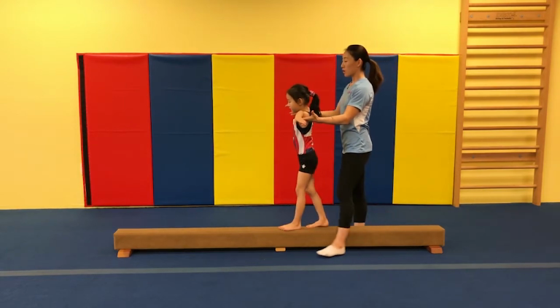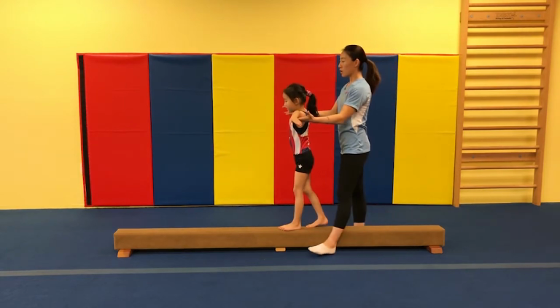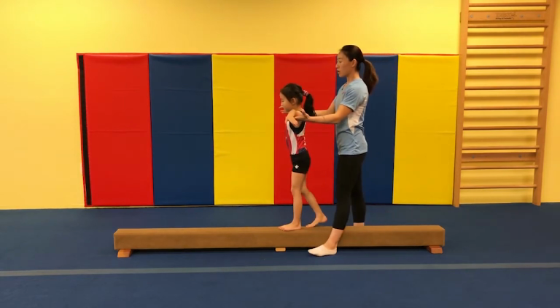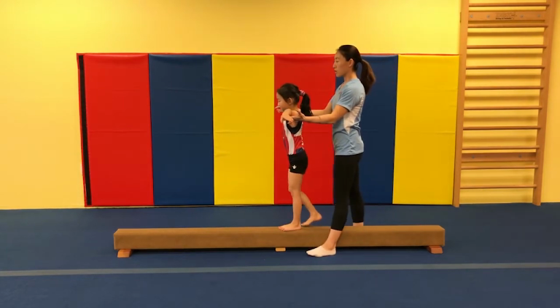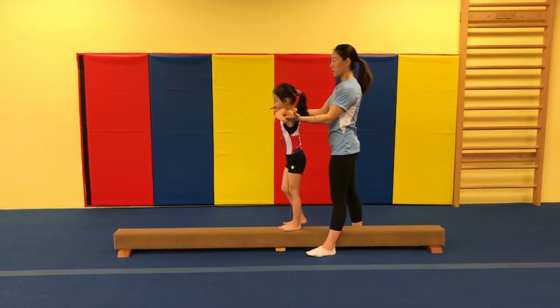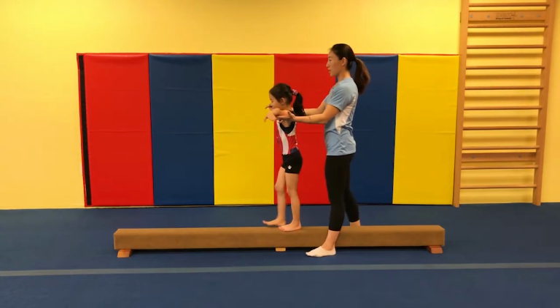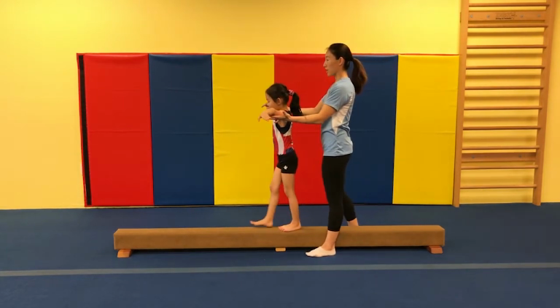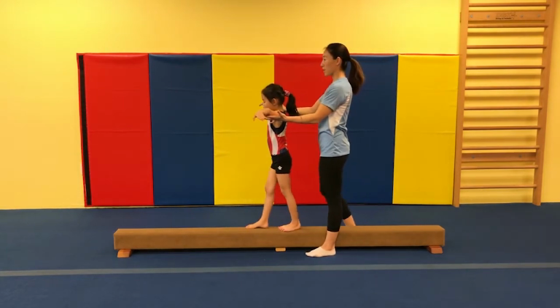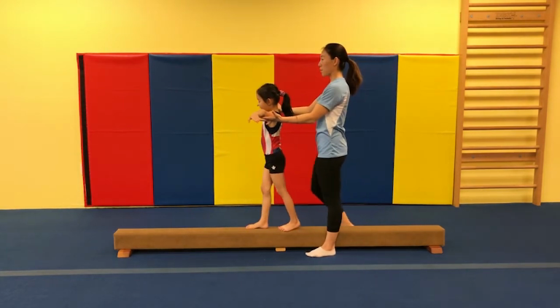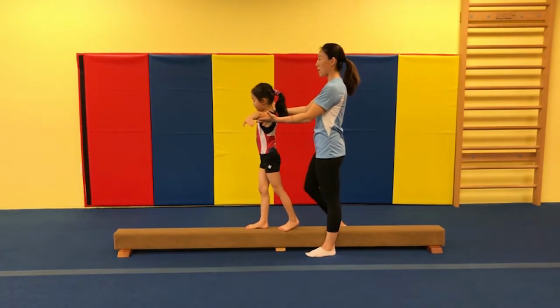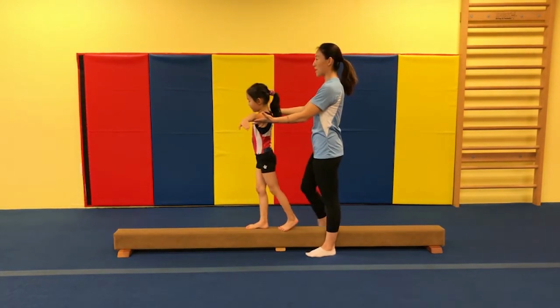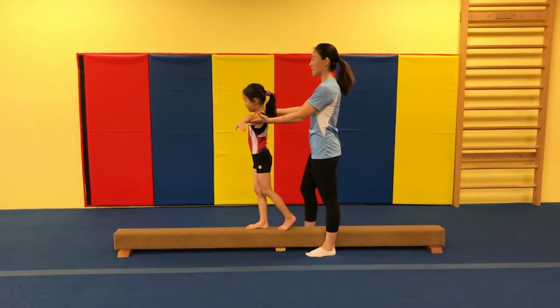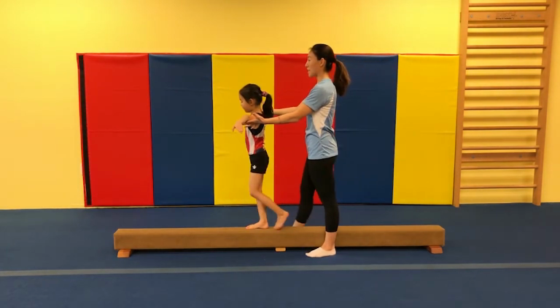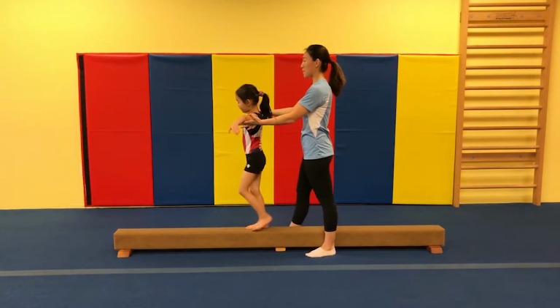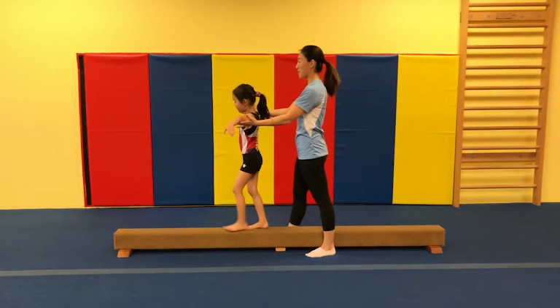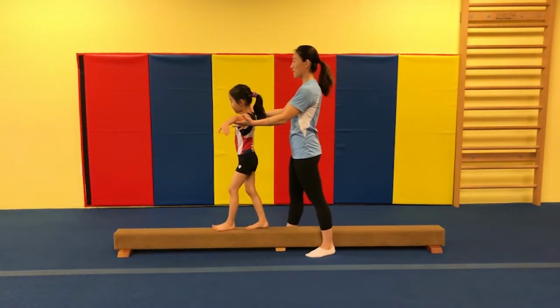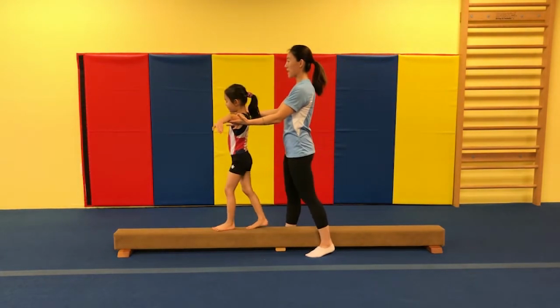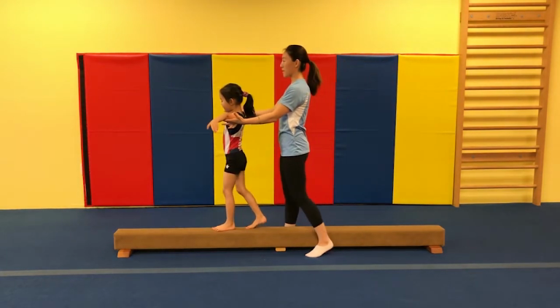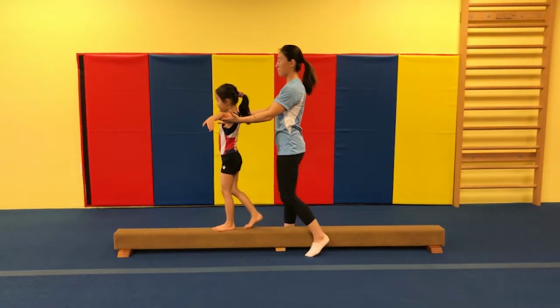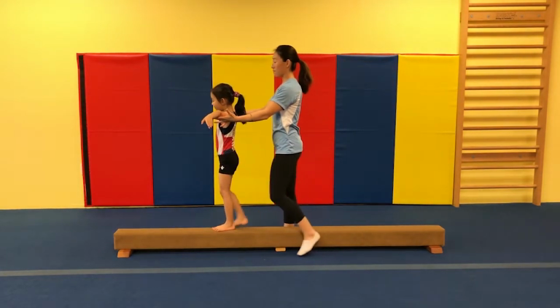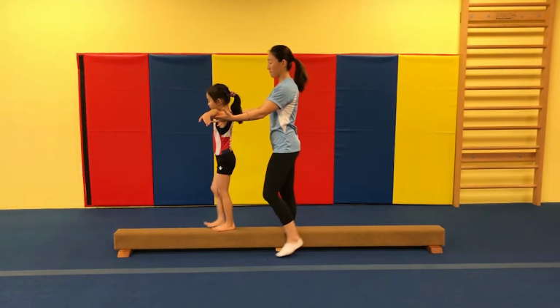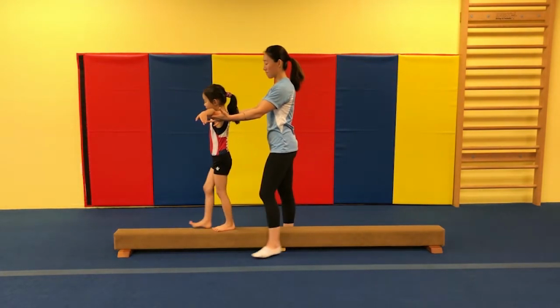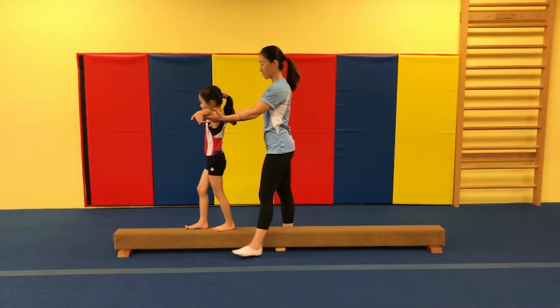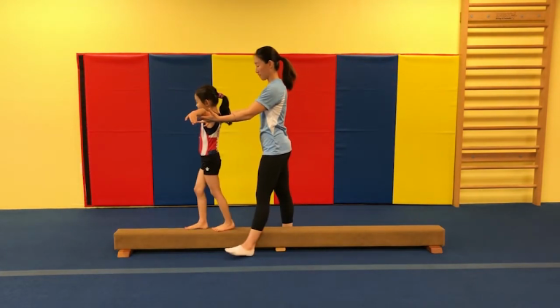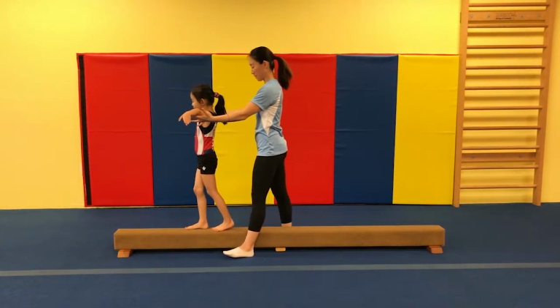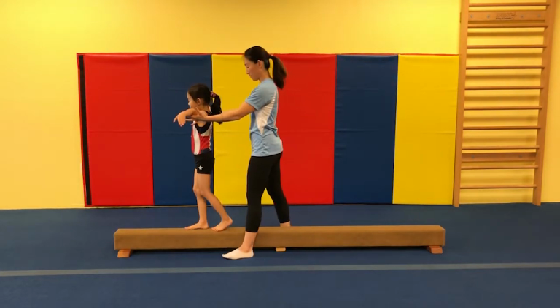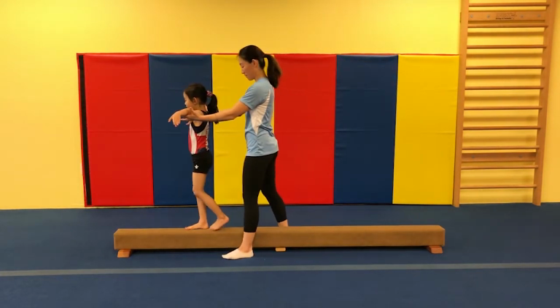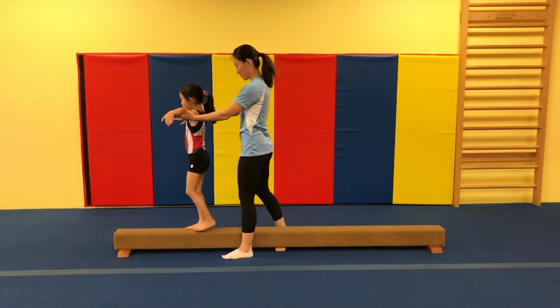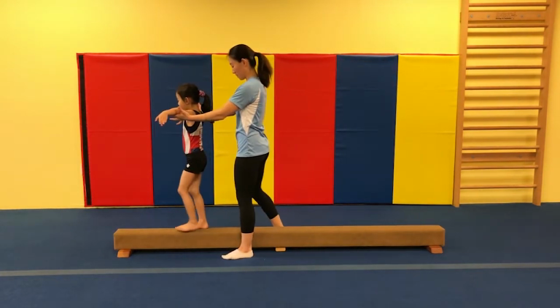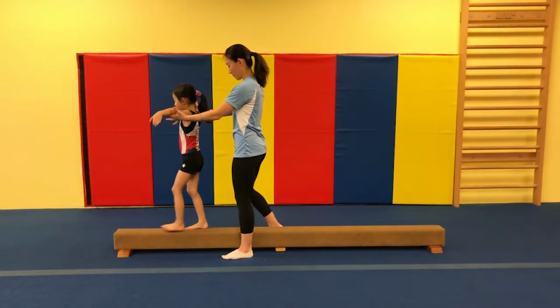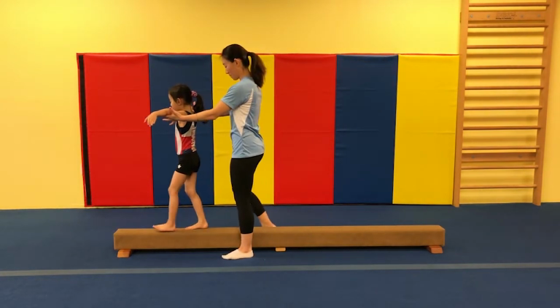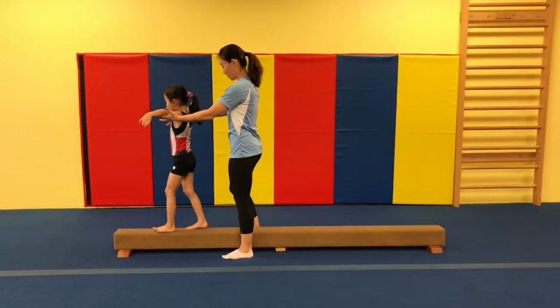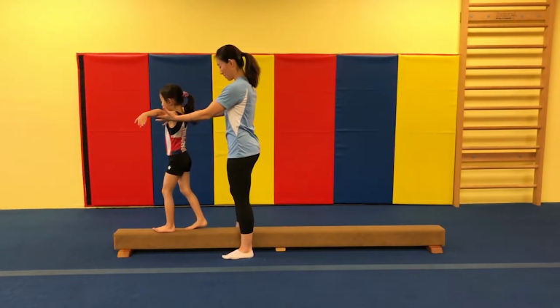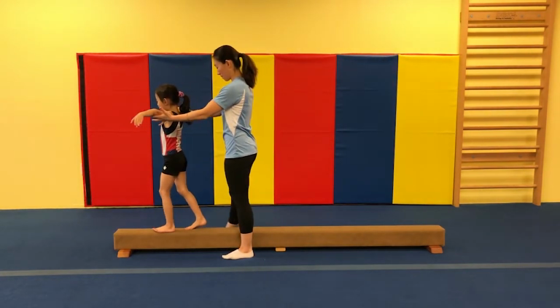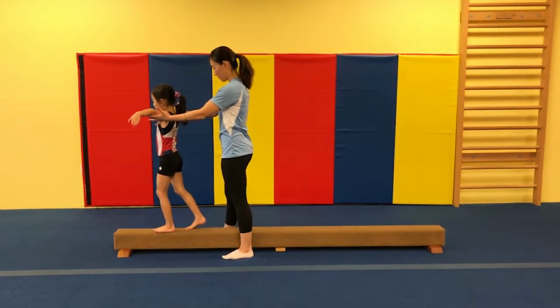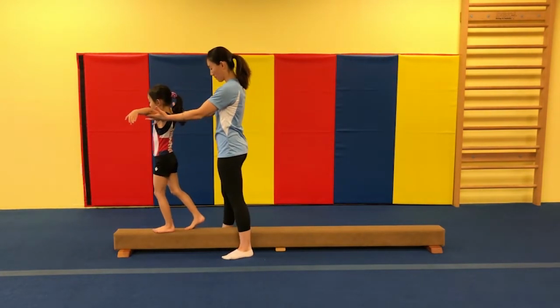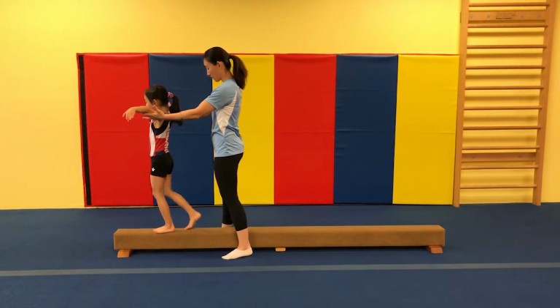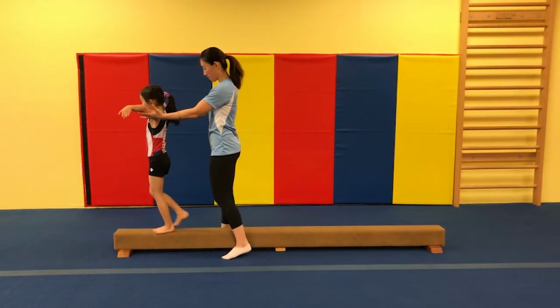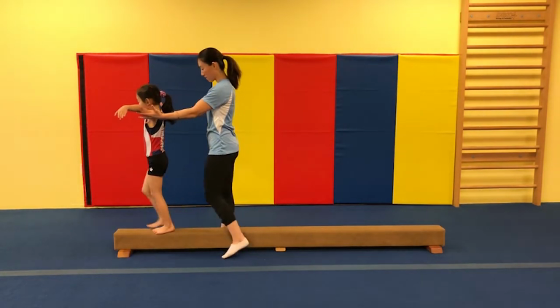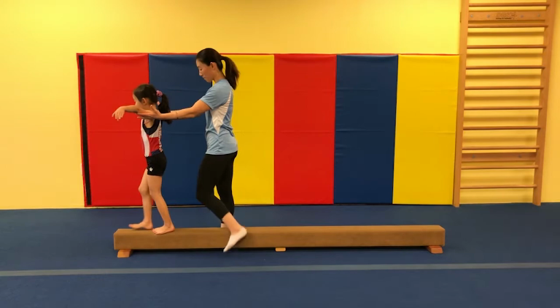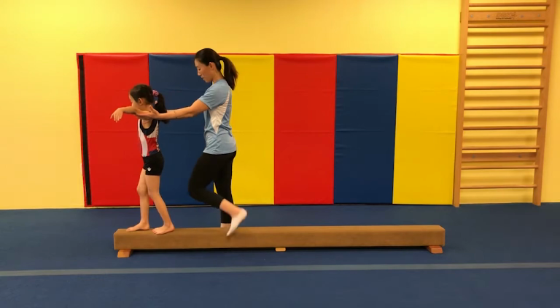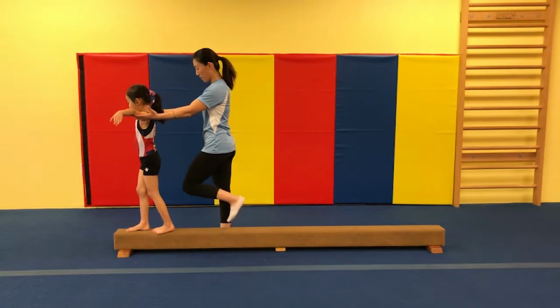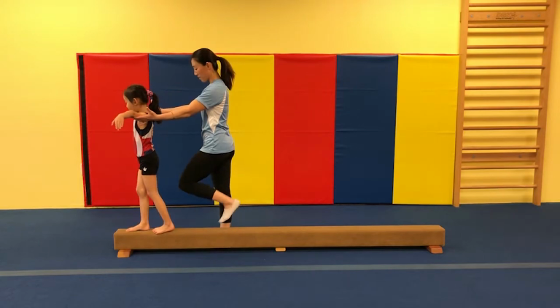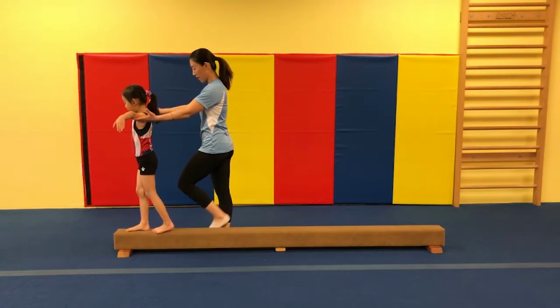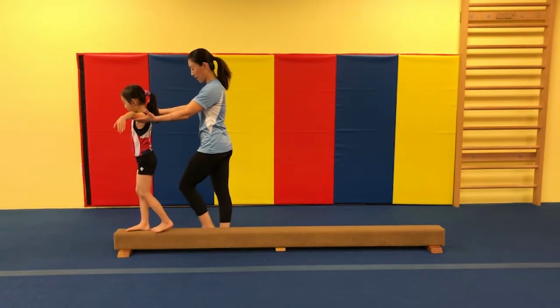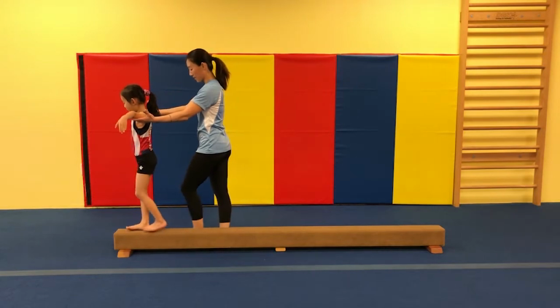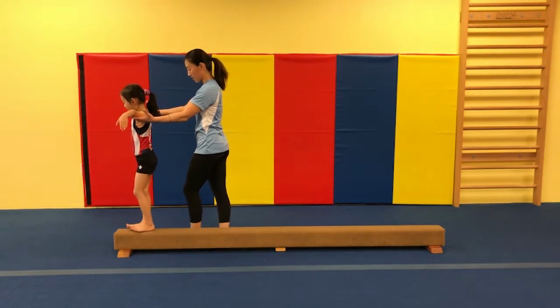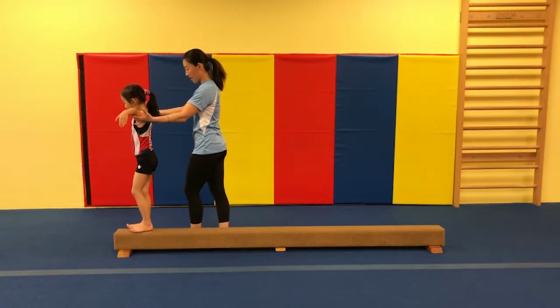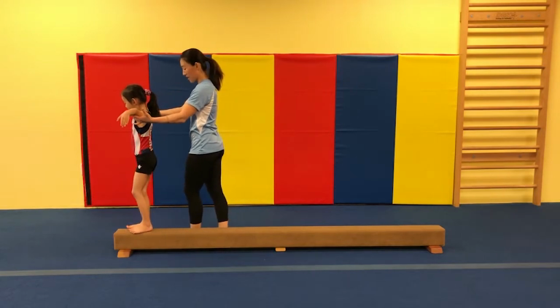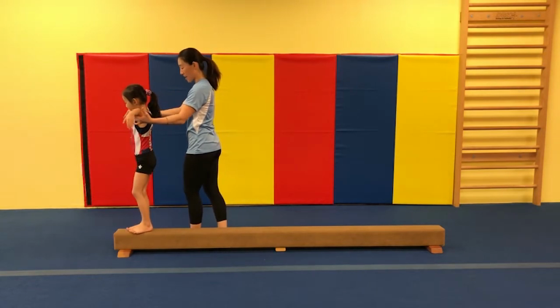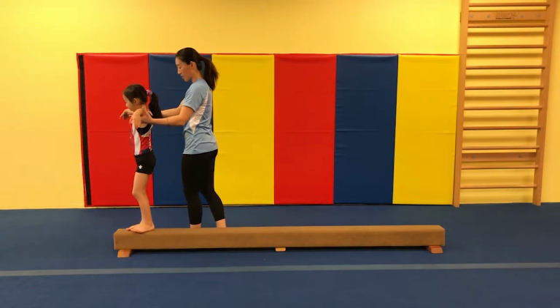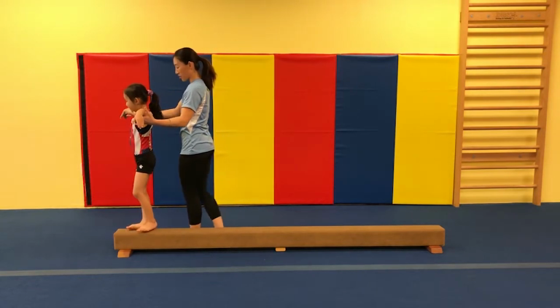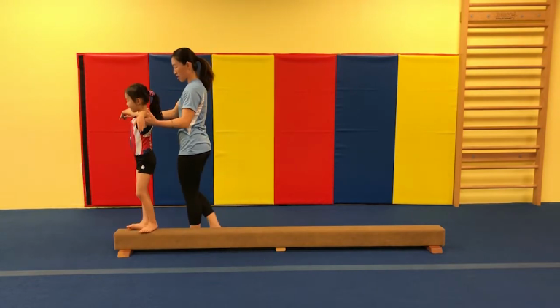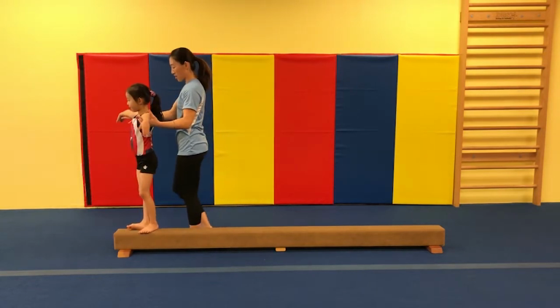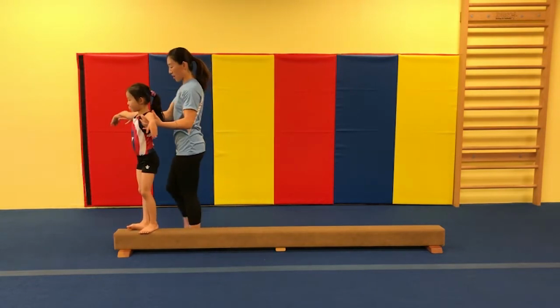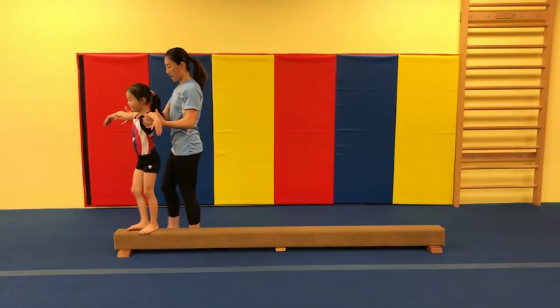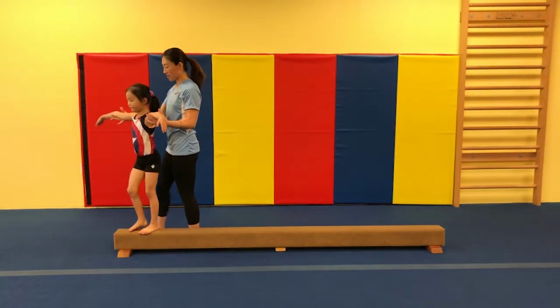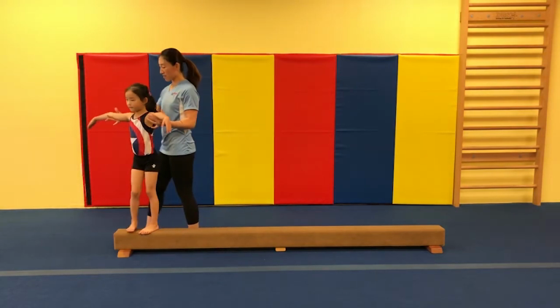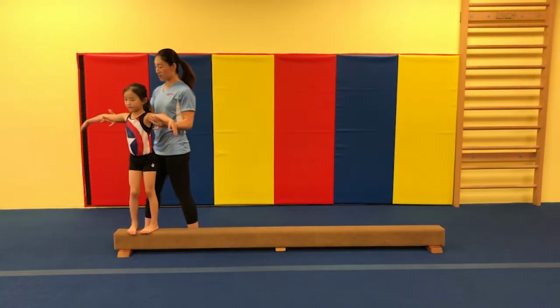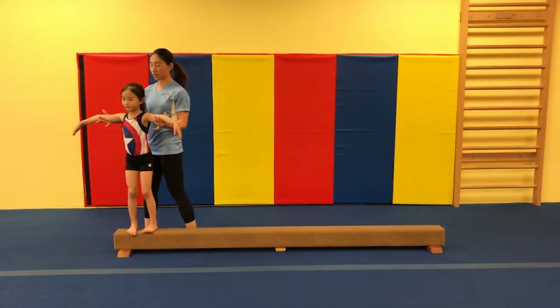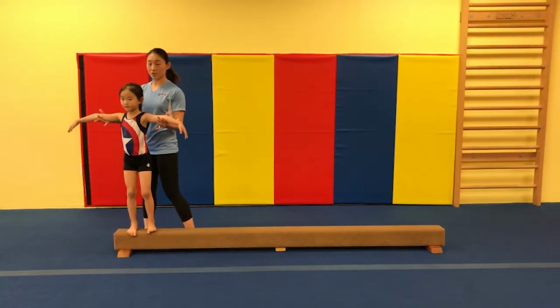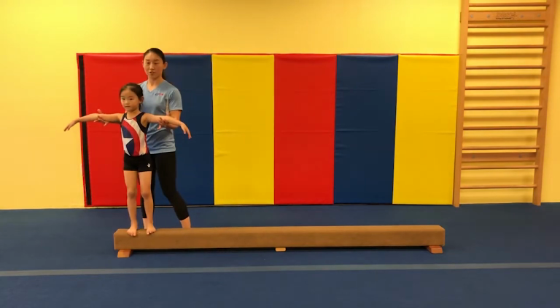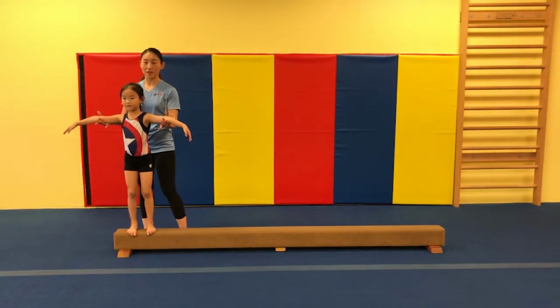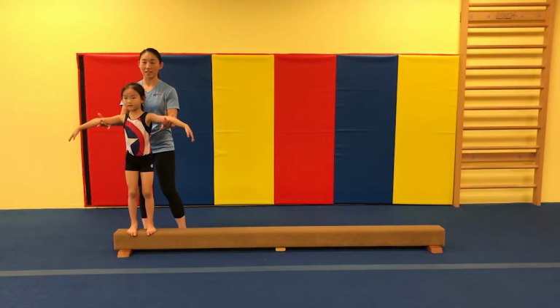Good. One step at a time. Perfect. Now turn around to the front.